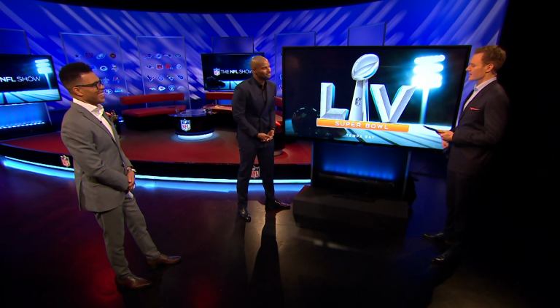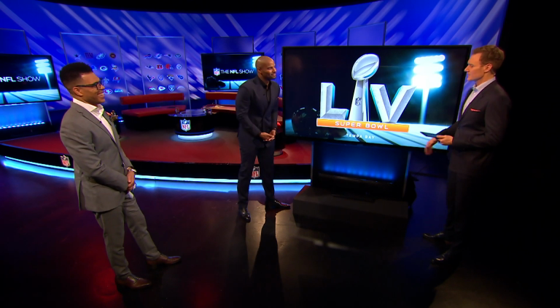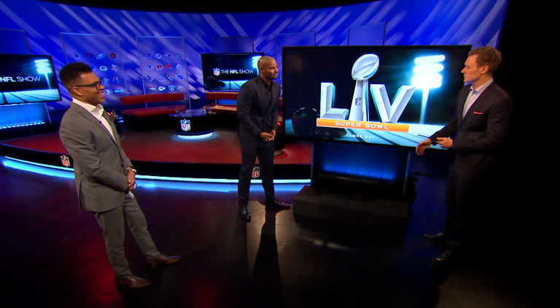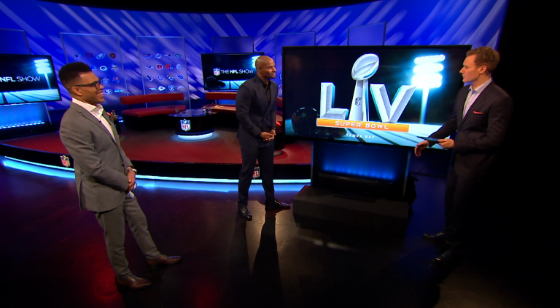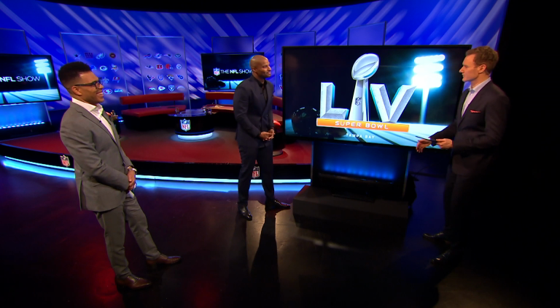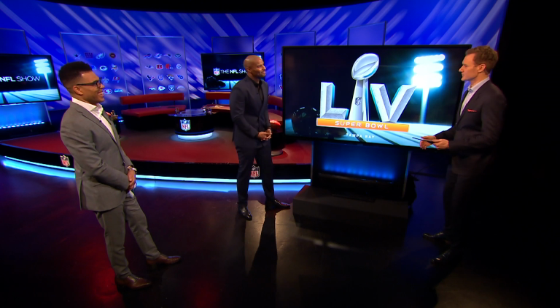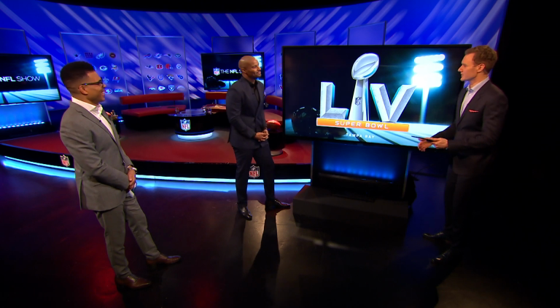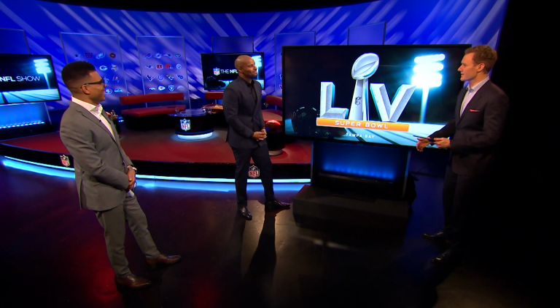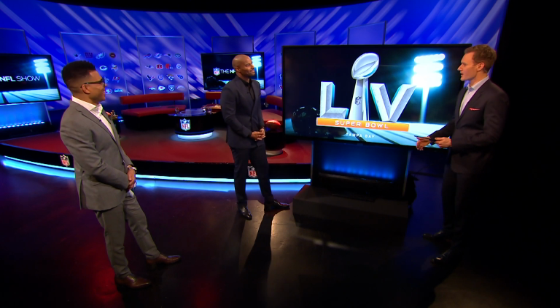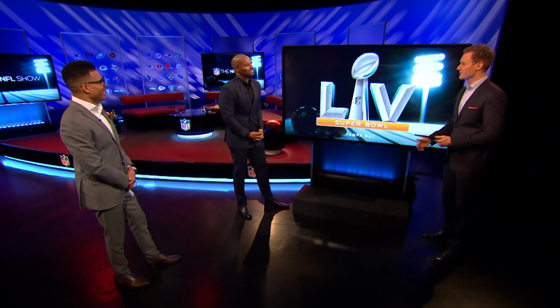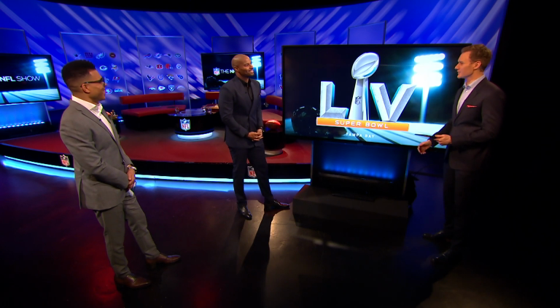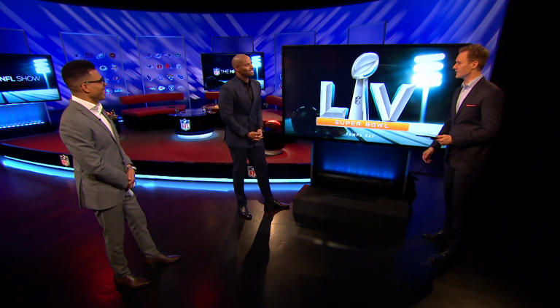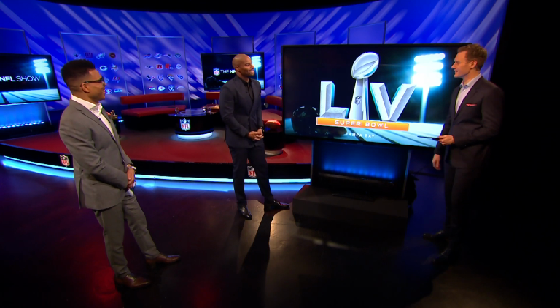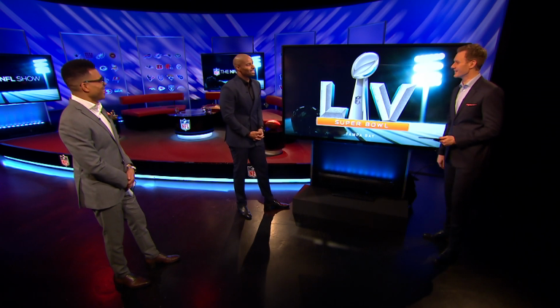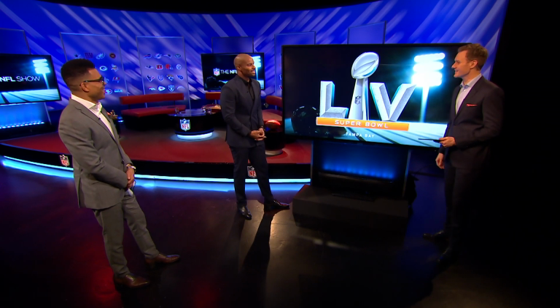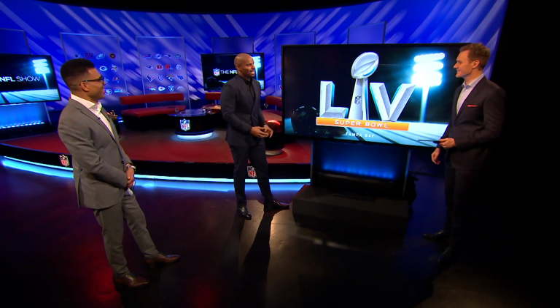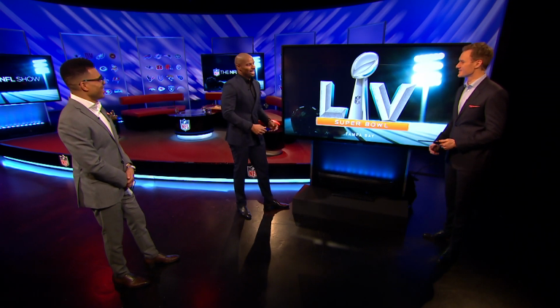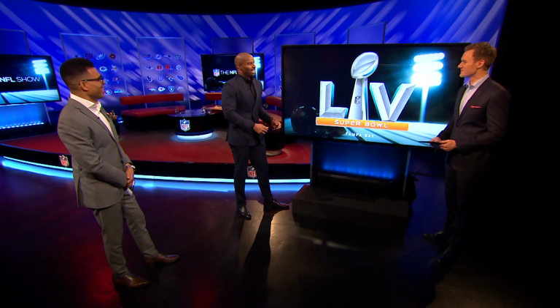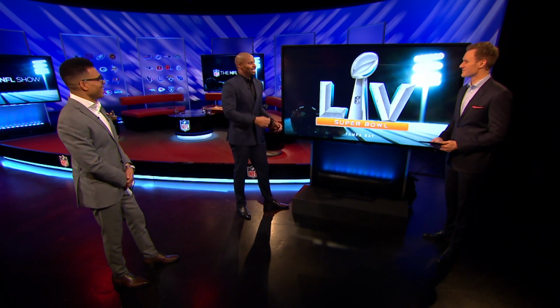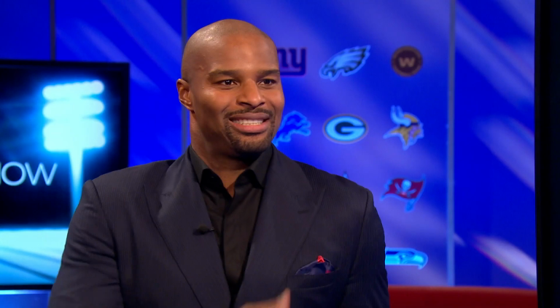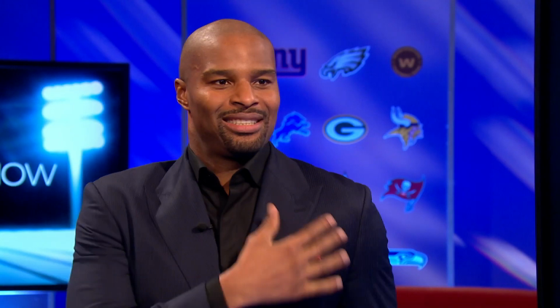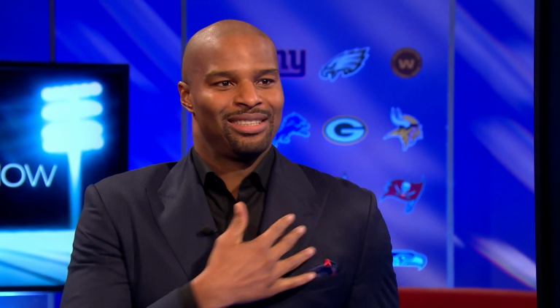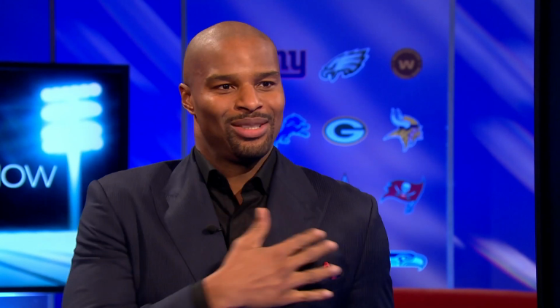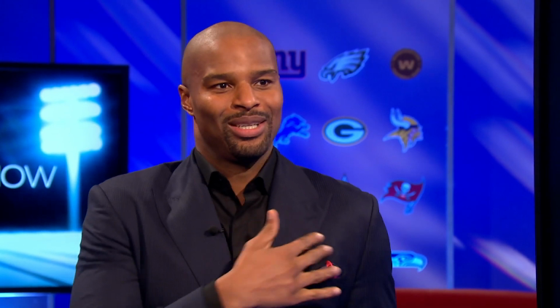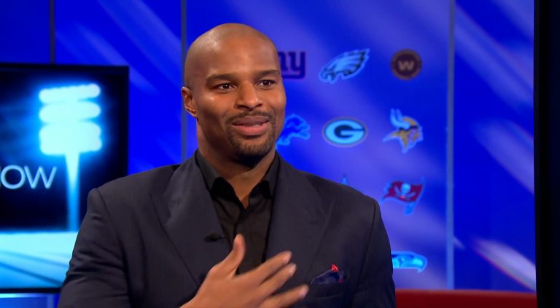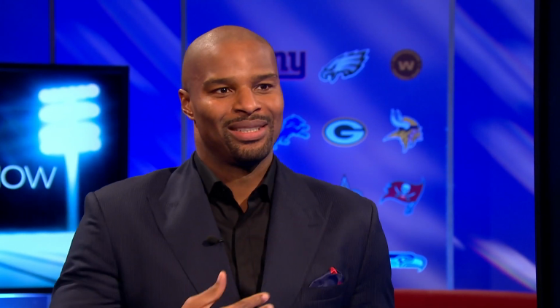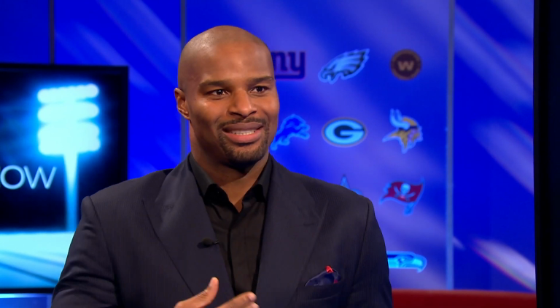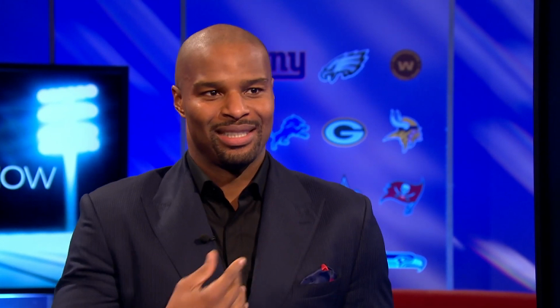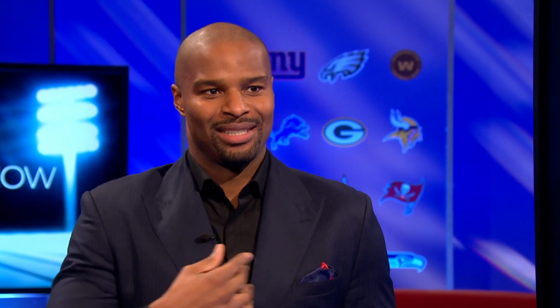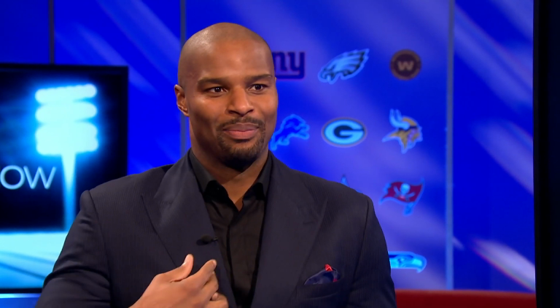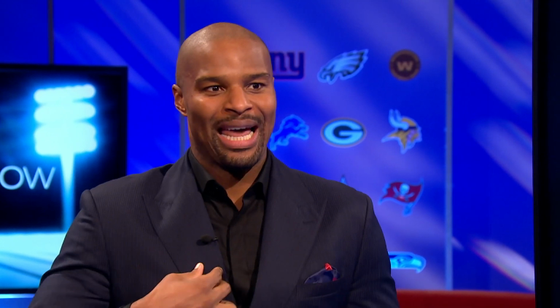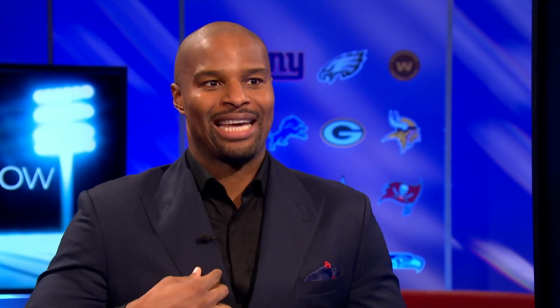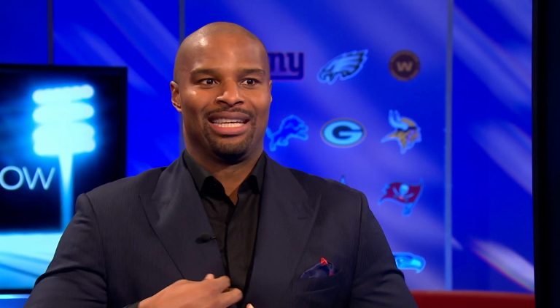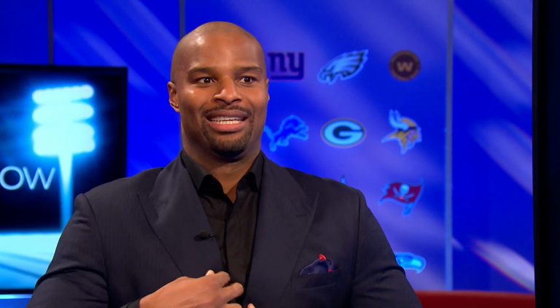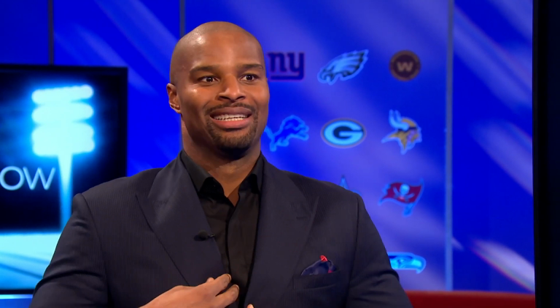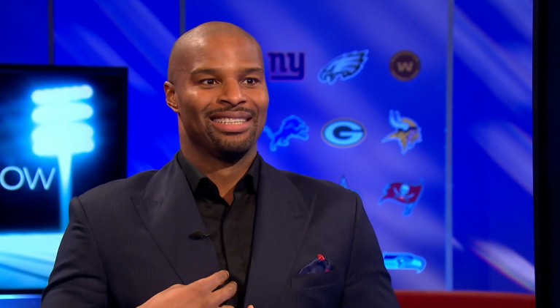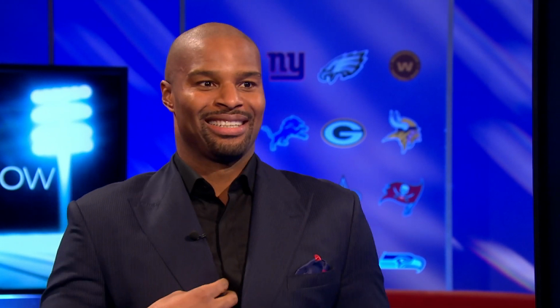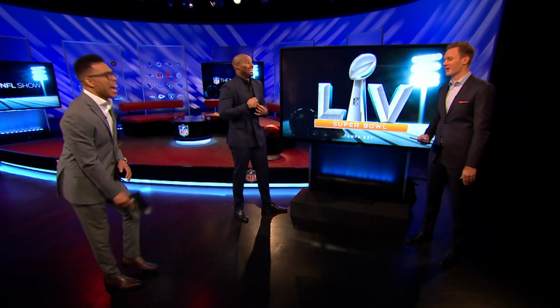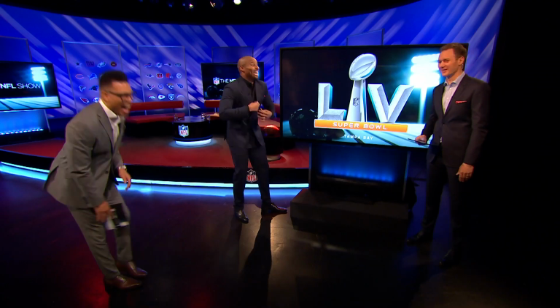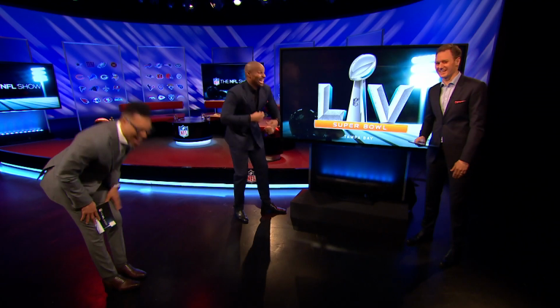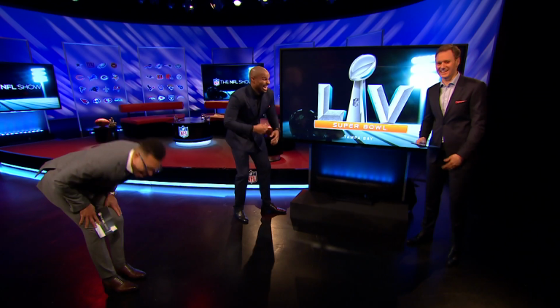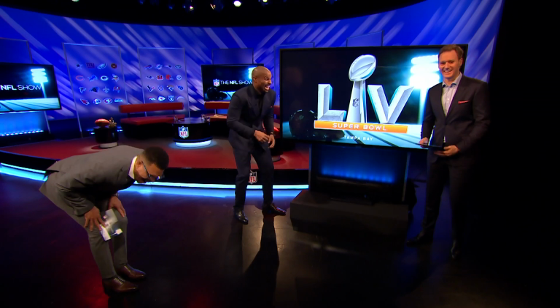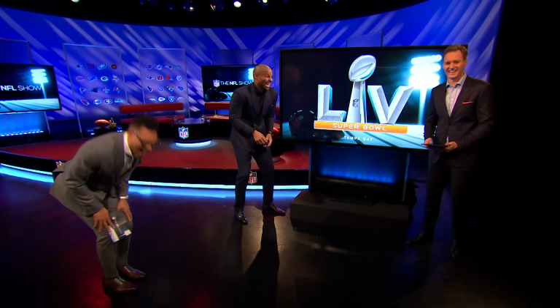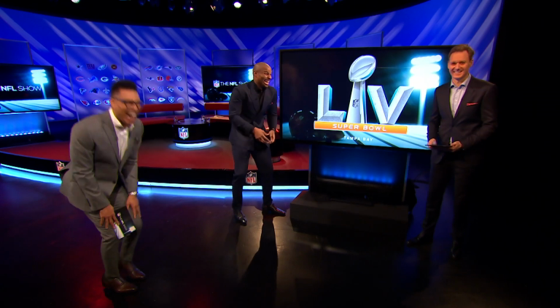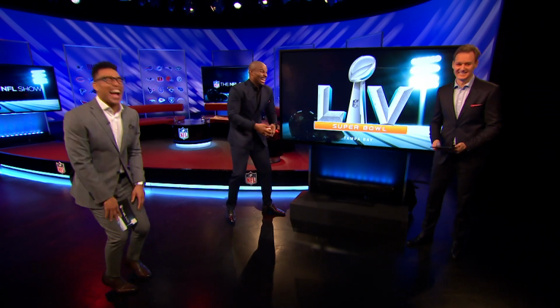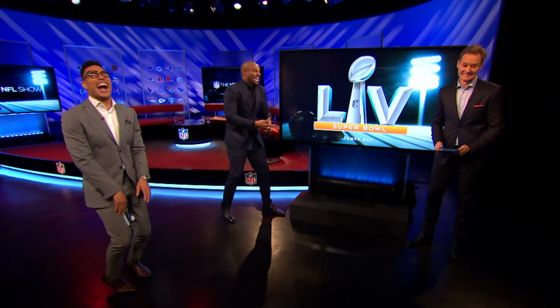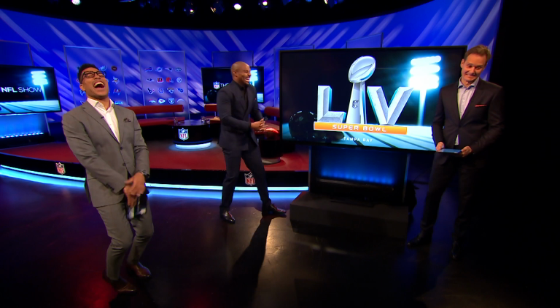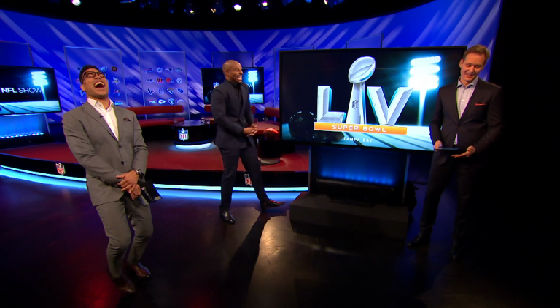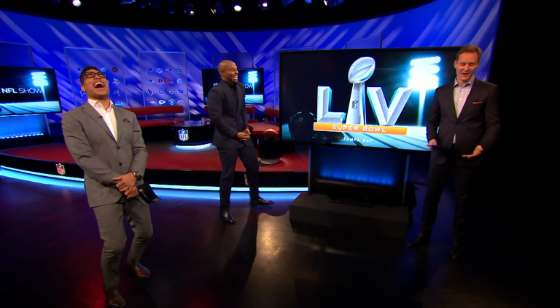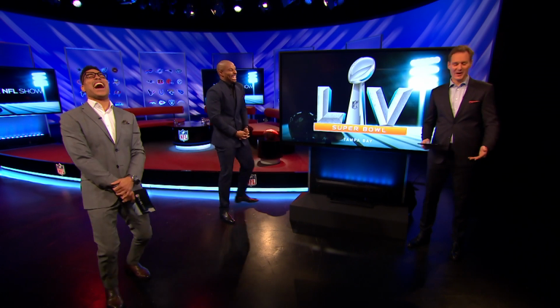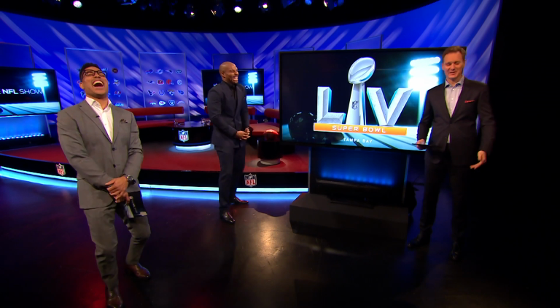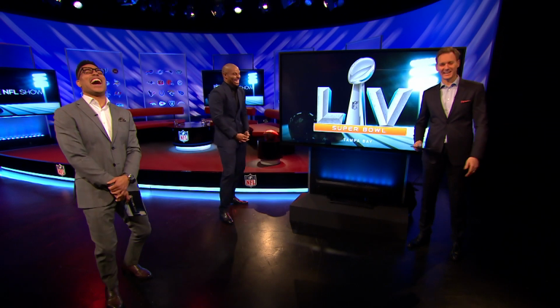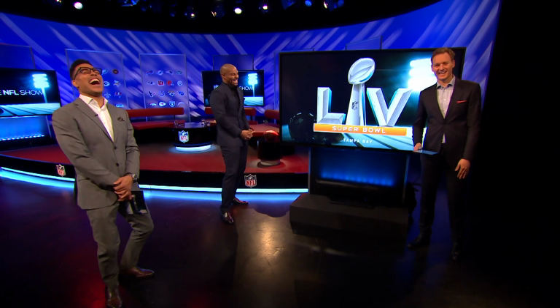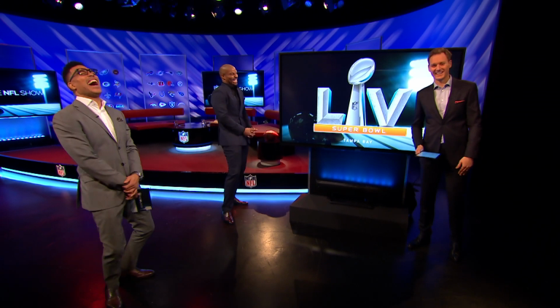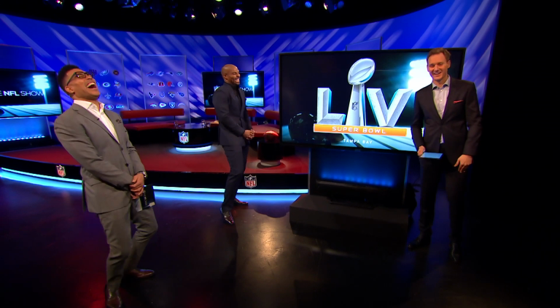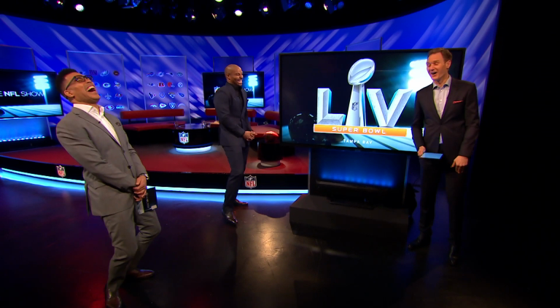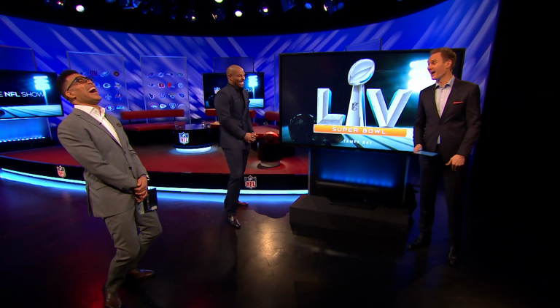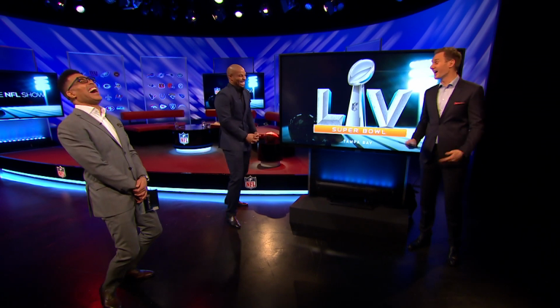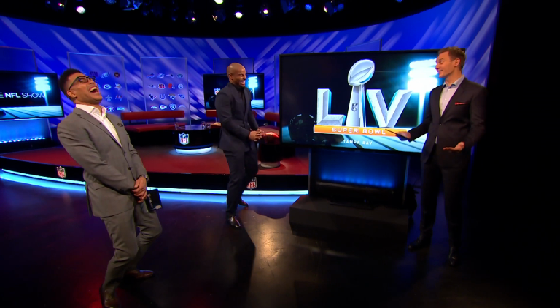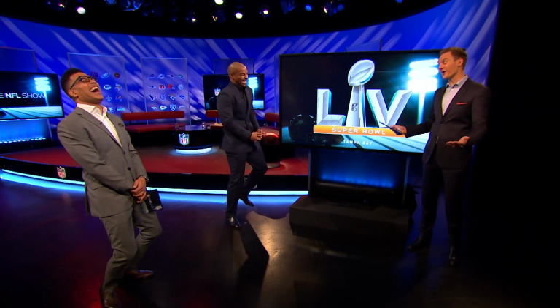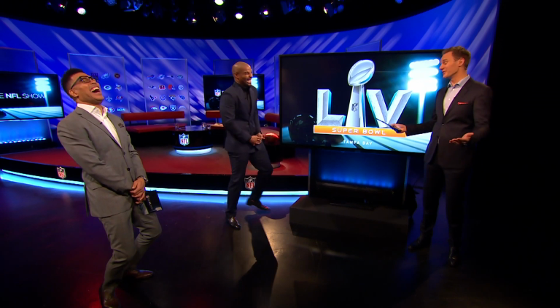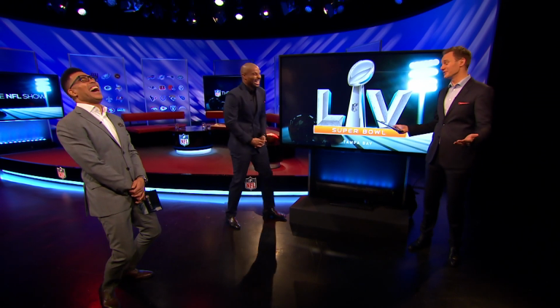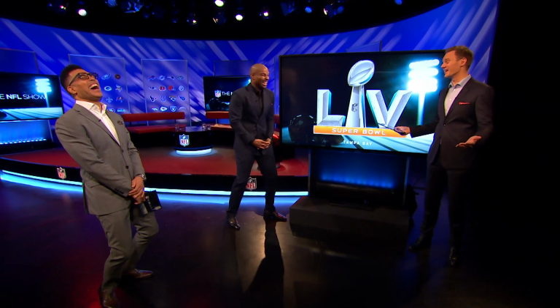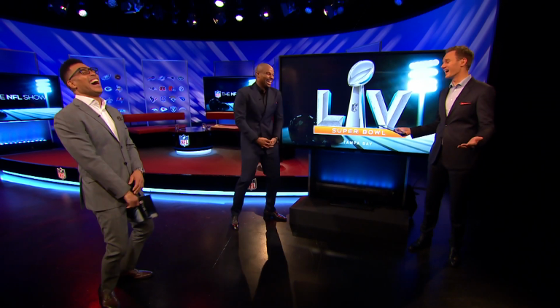How come you all have to do that but I'm not? It's the, you know, it's the black thing. OK, I can't do that.